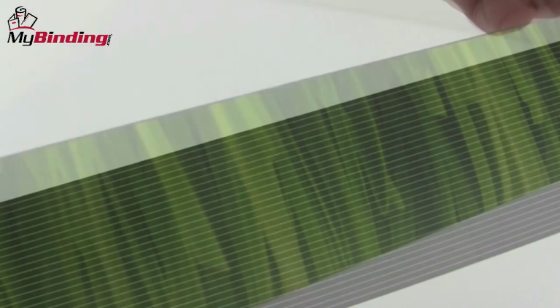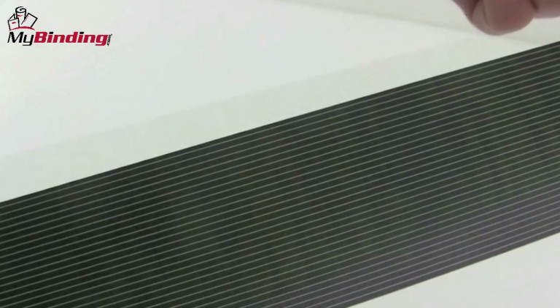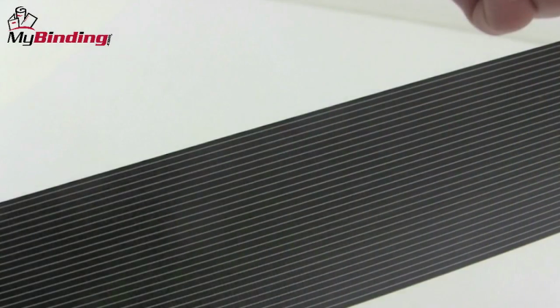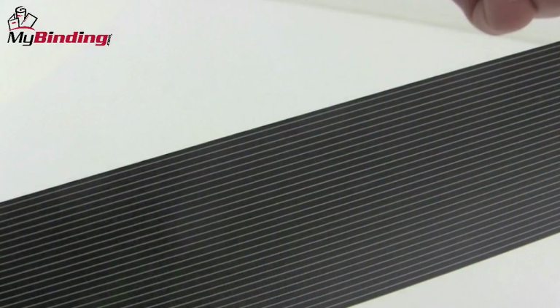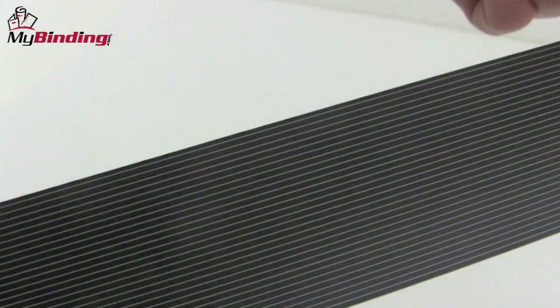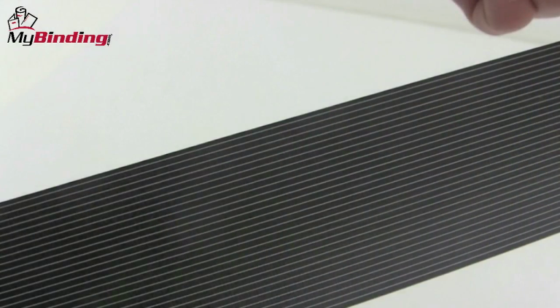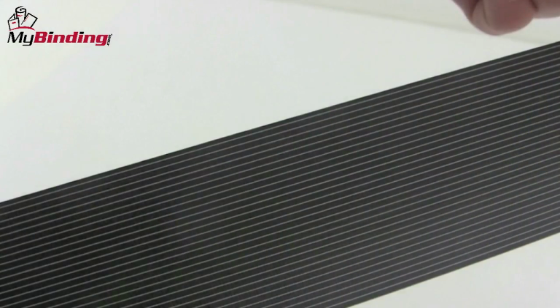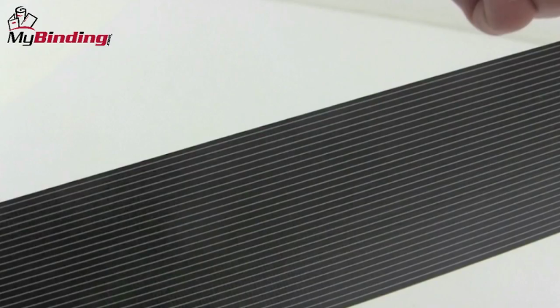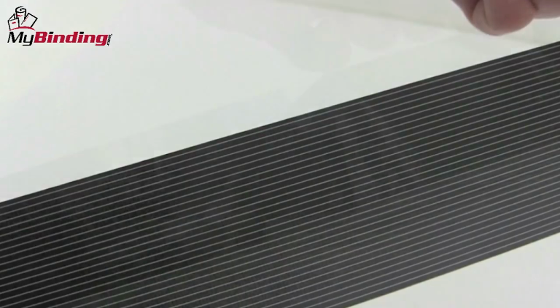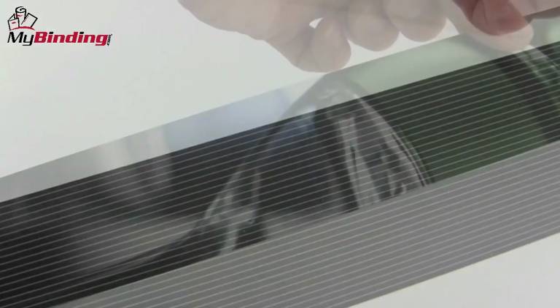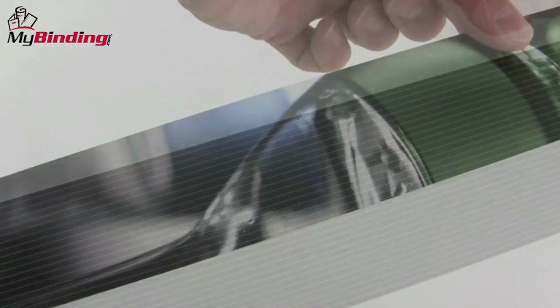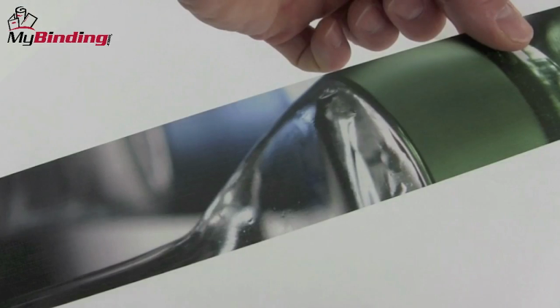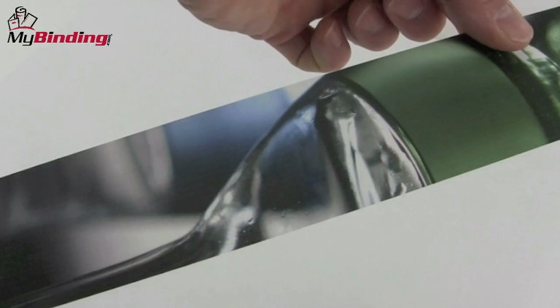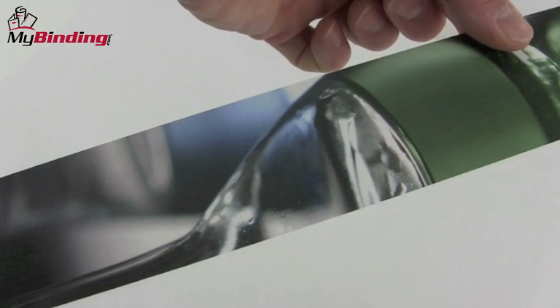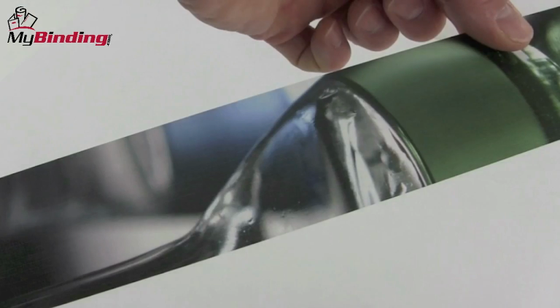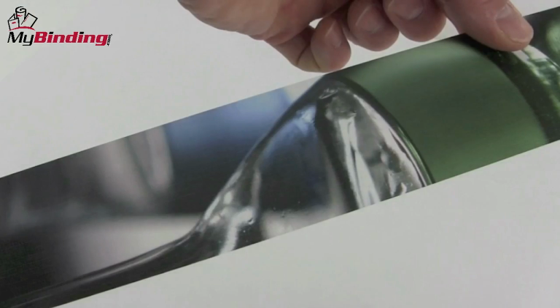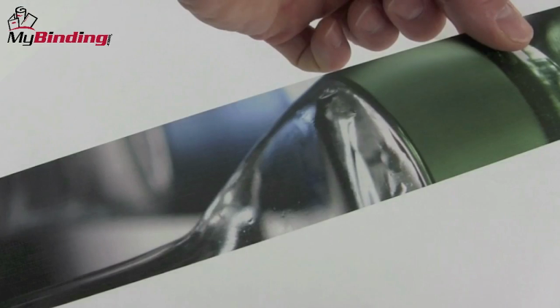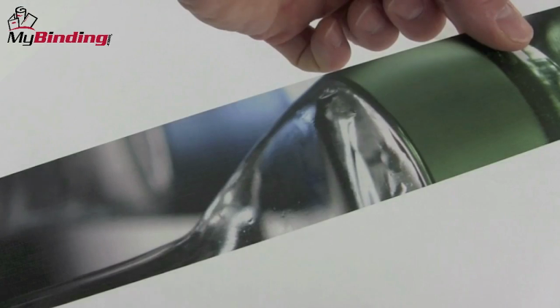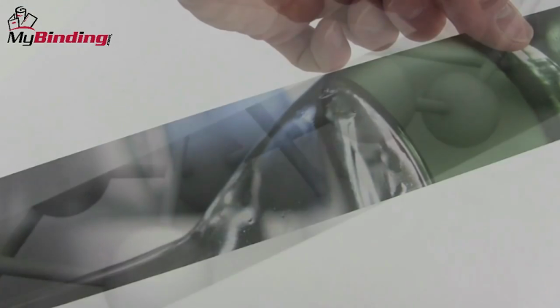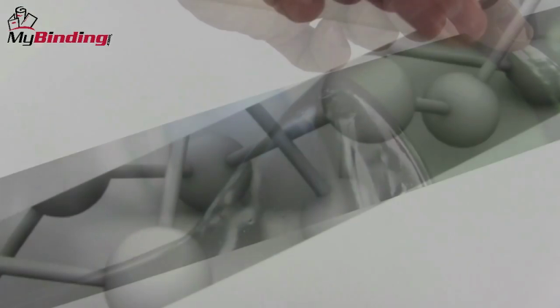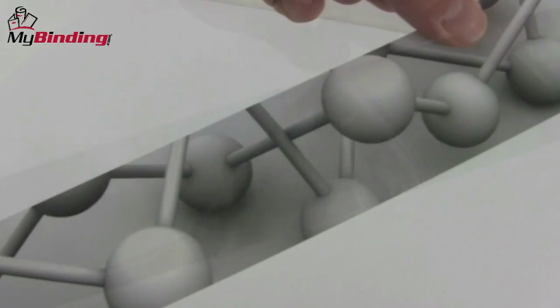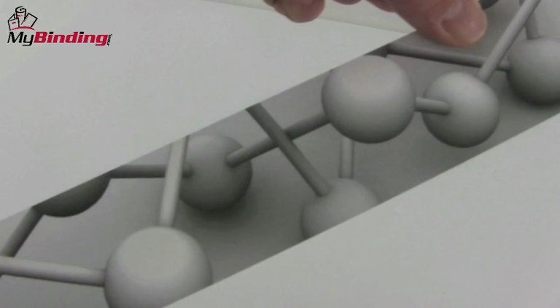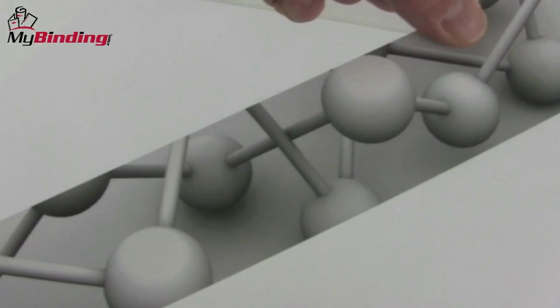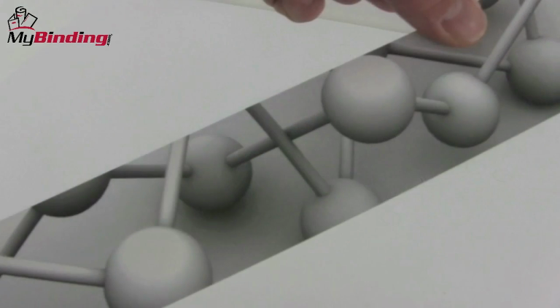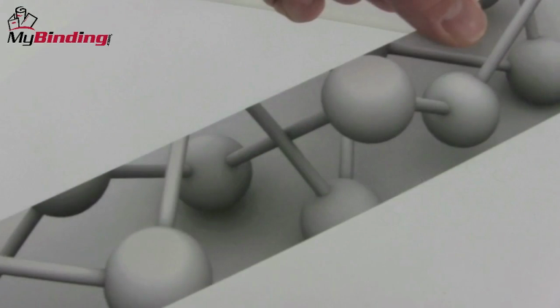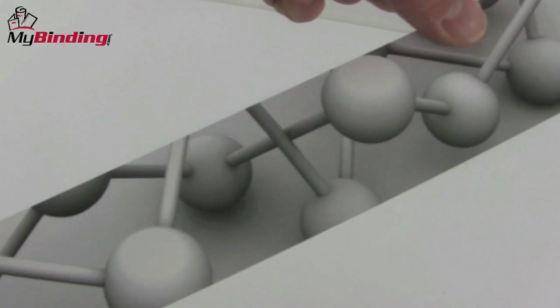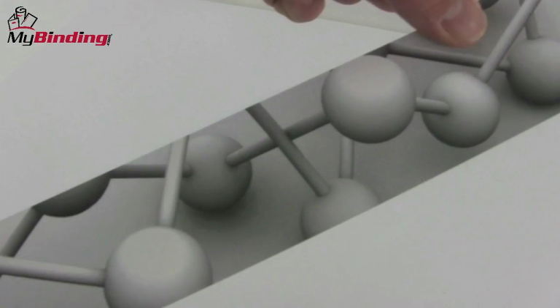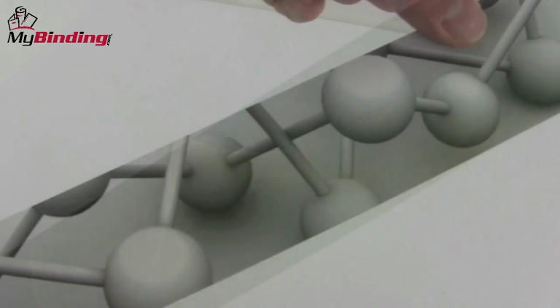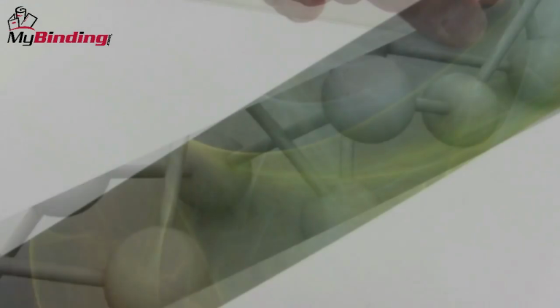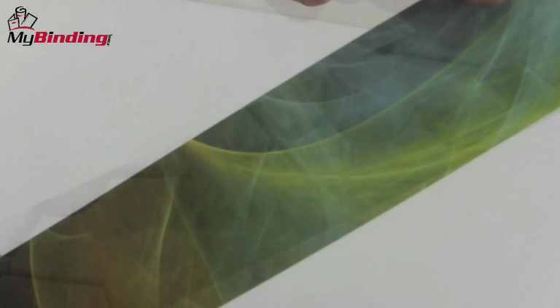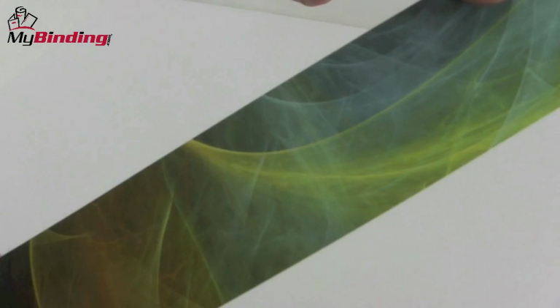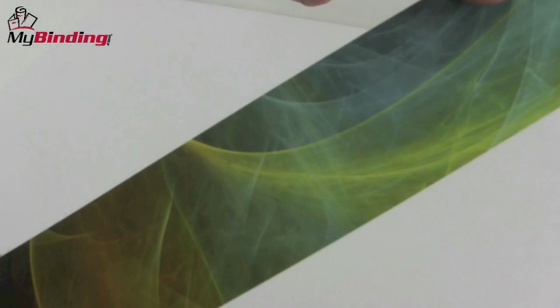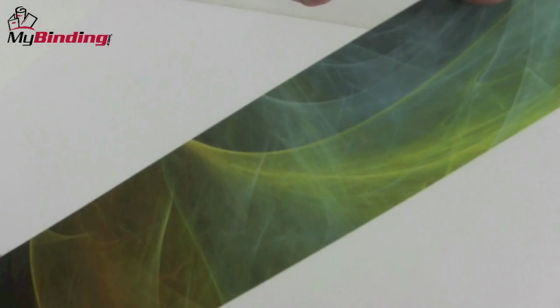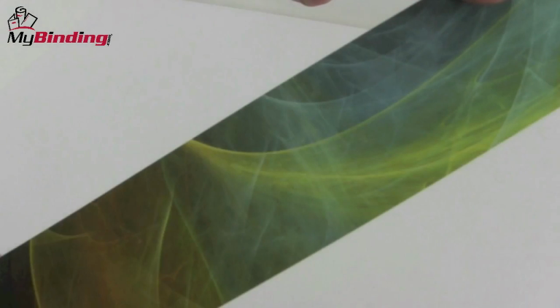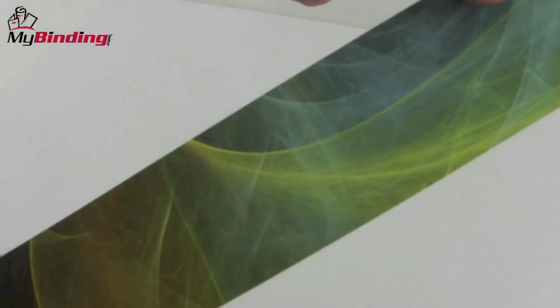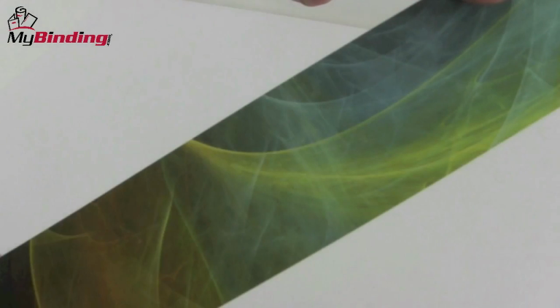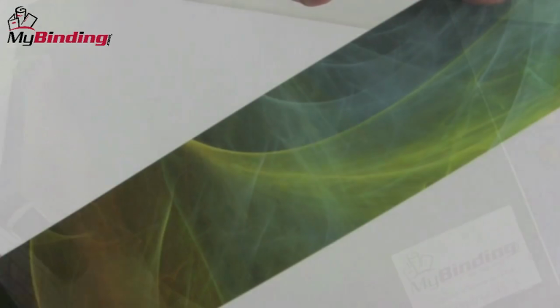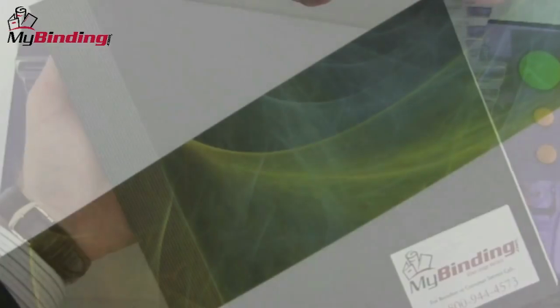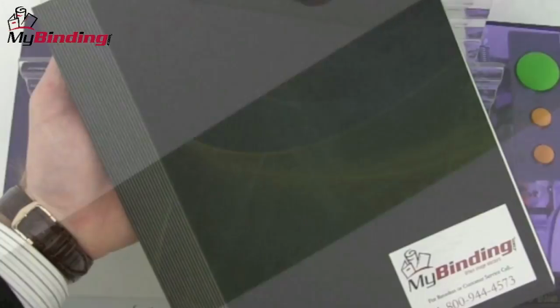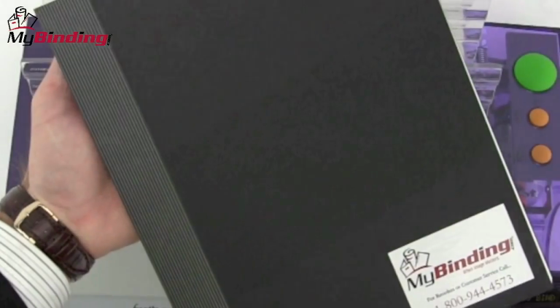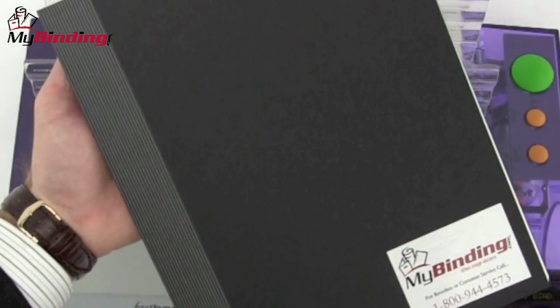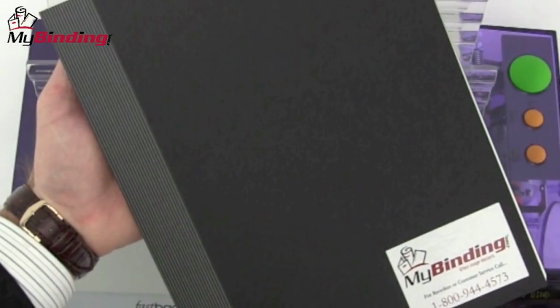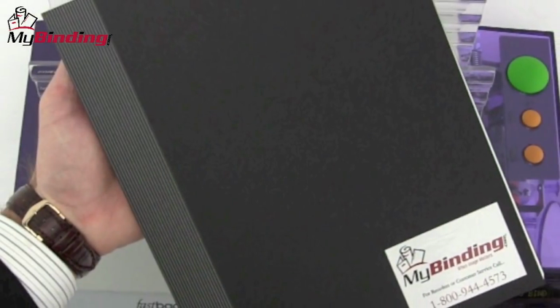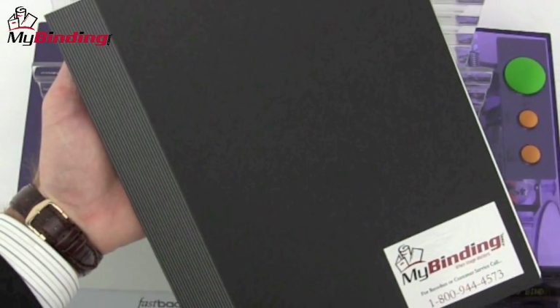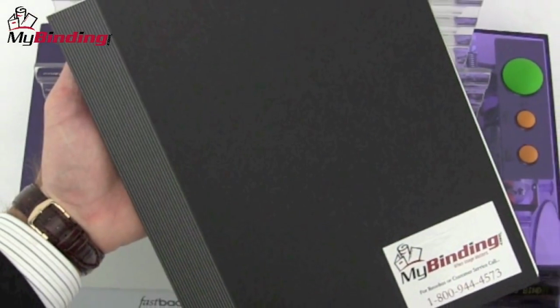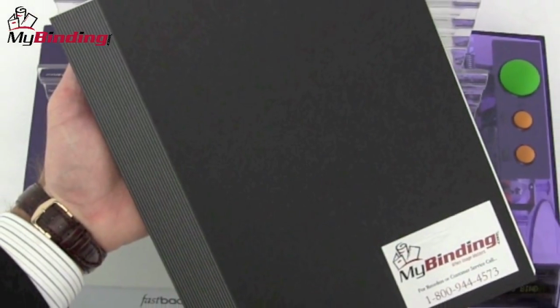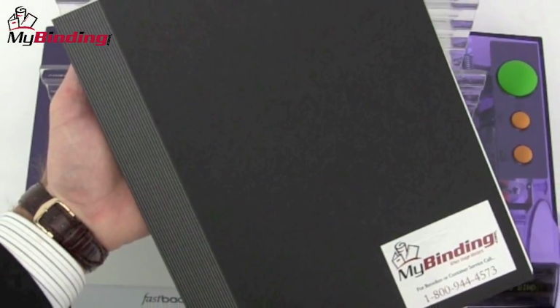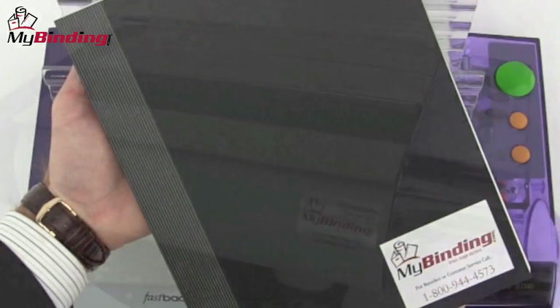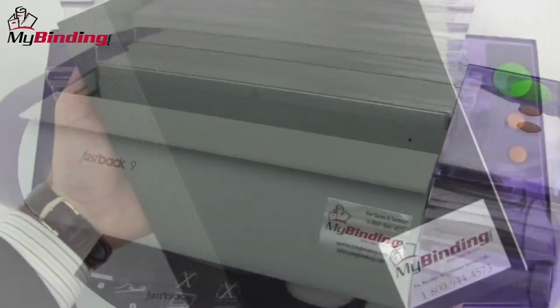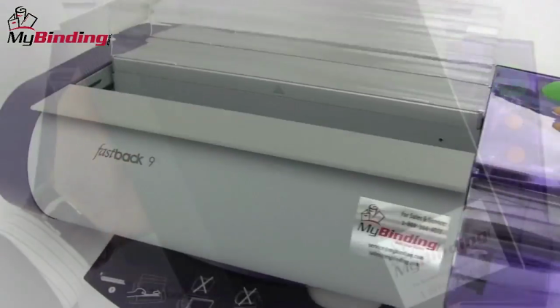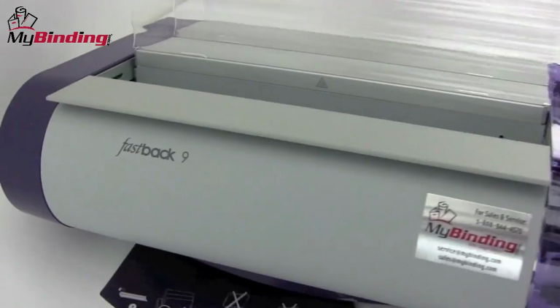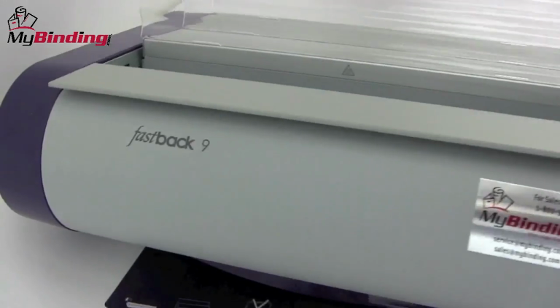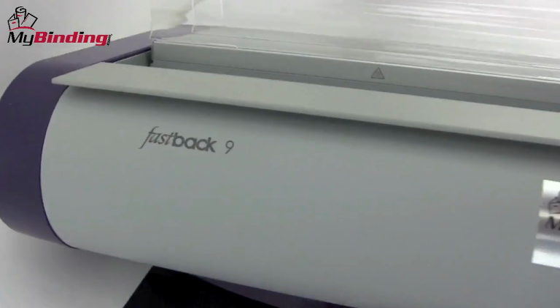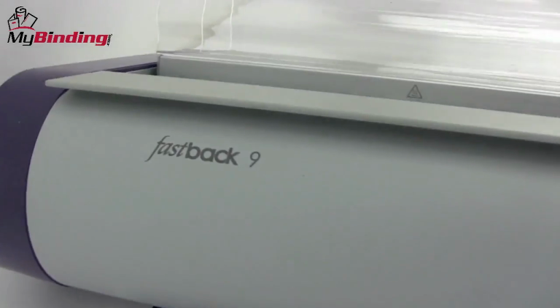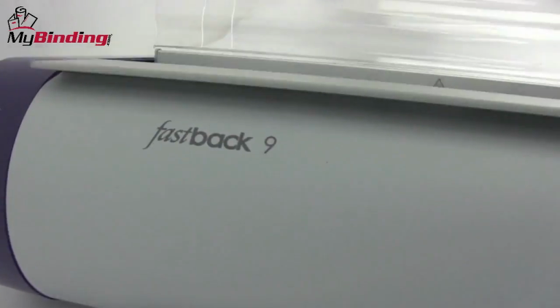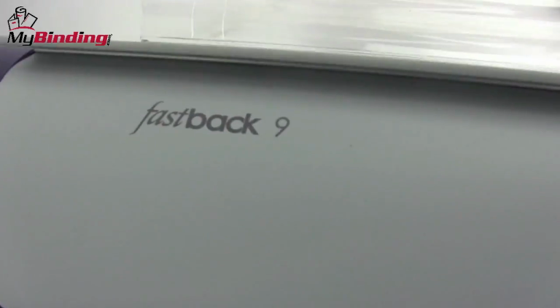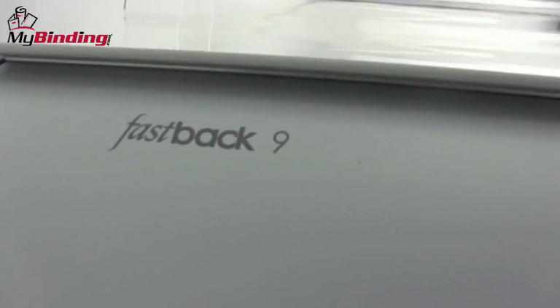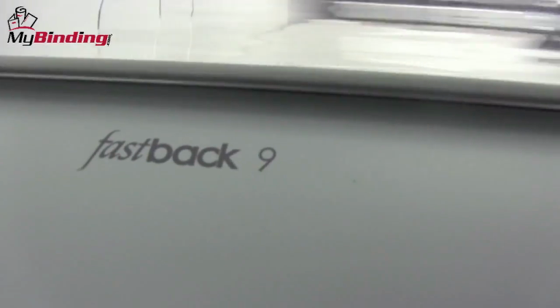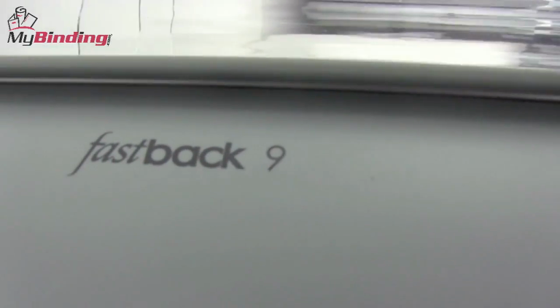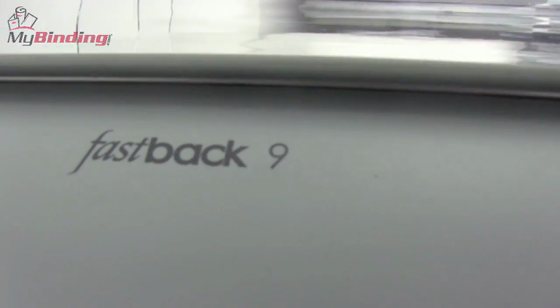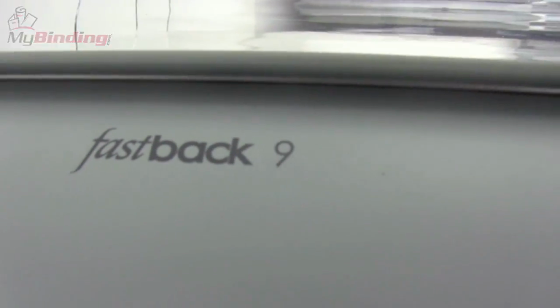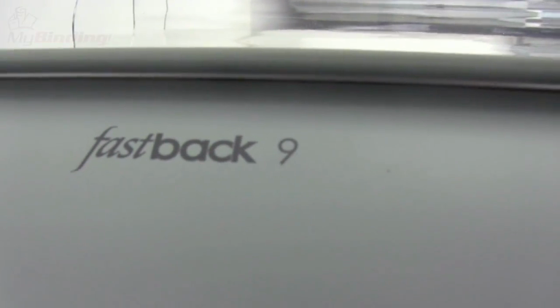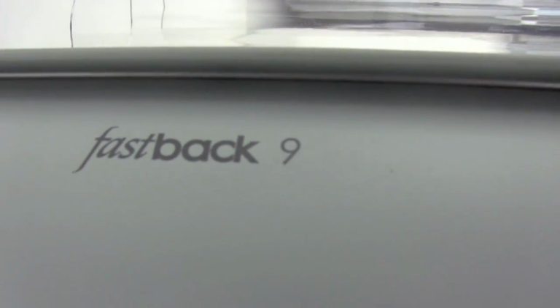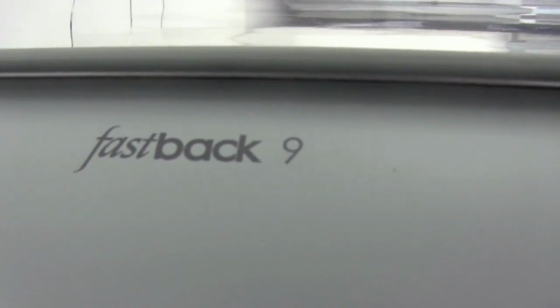Just wait for the book to cool. Because of the custom factor, image strips are a little more expensive to use, even if they make your projects look great. Happy binding. This is the Fastback 9.